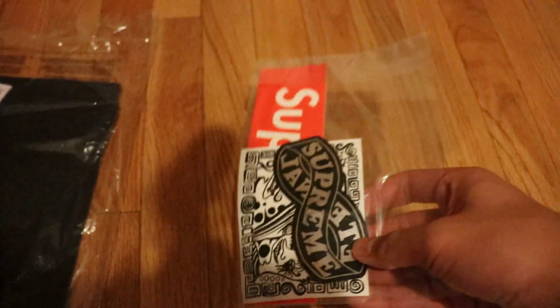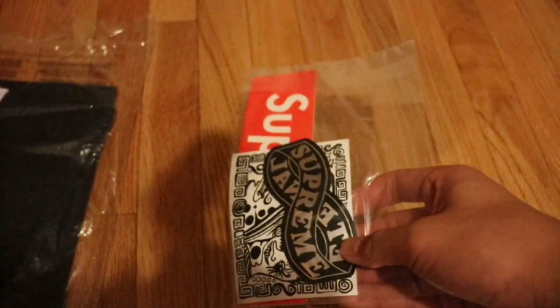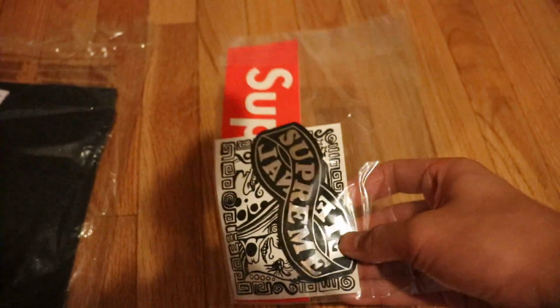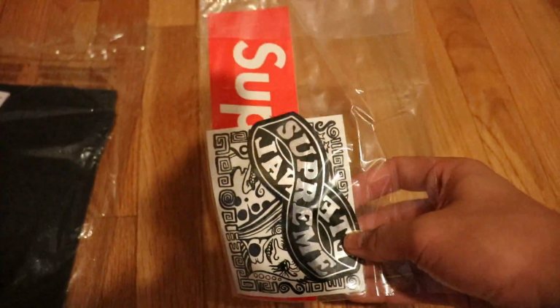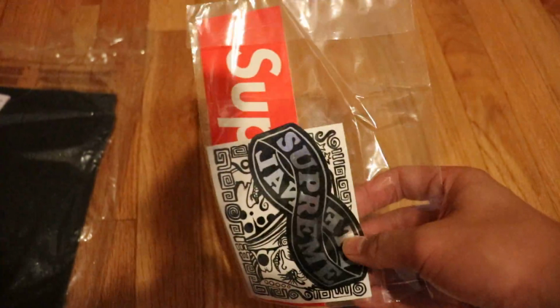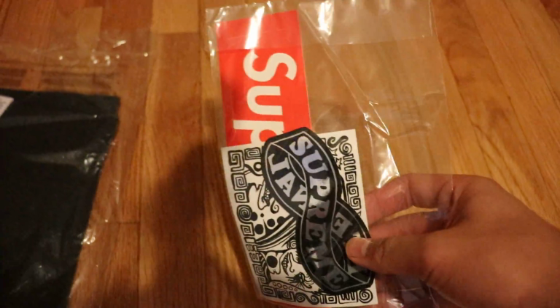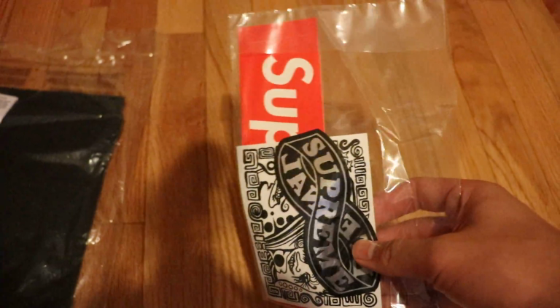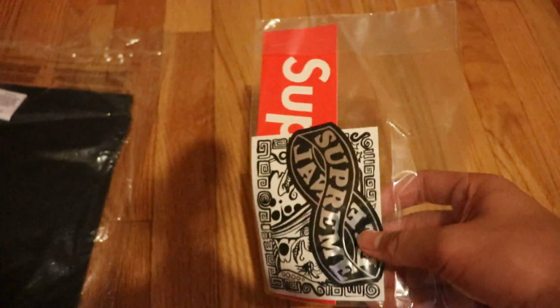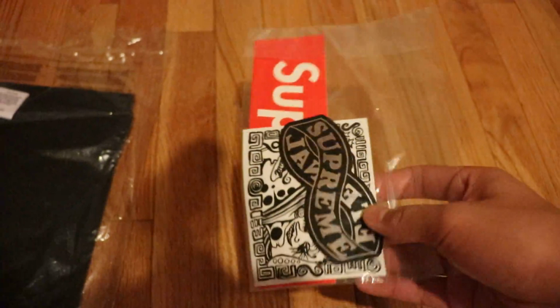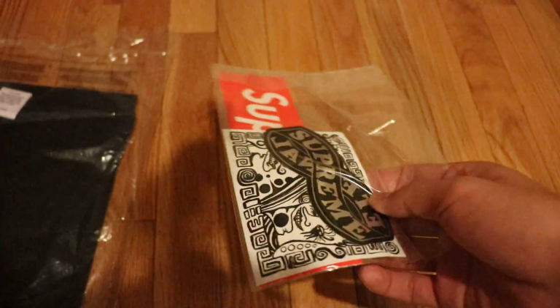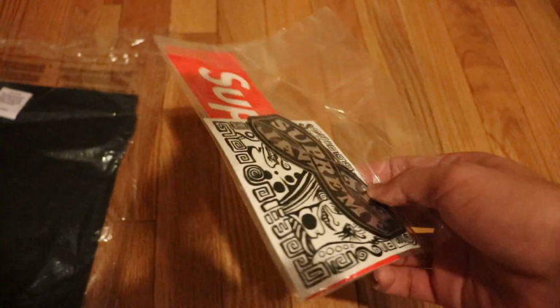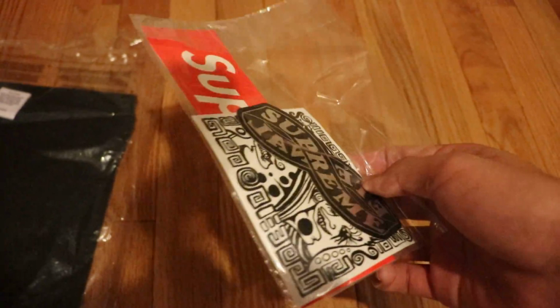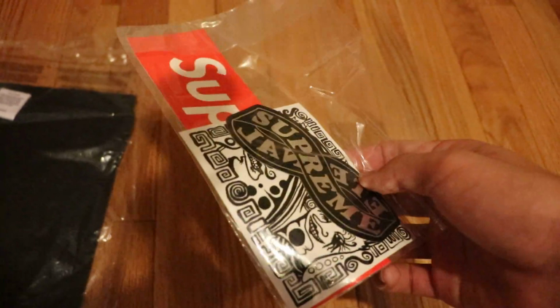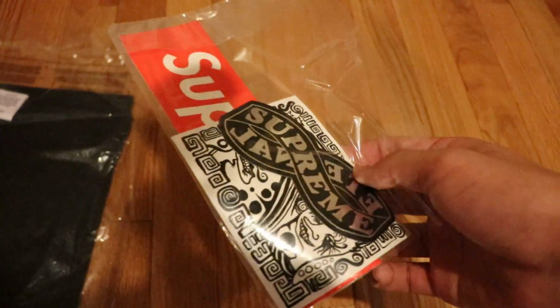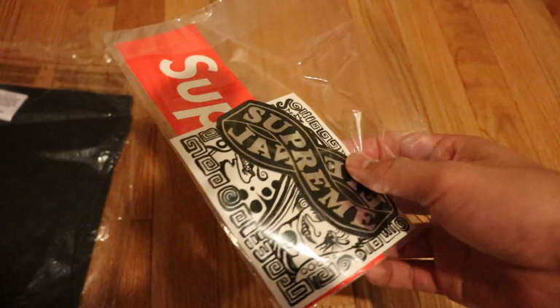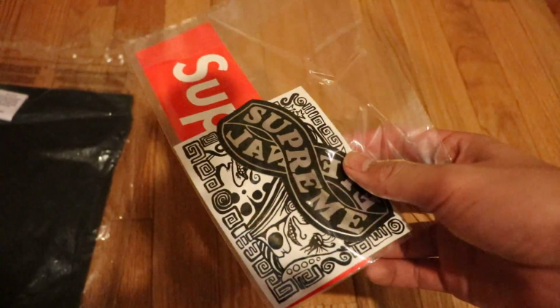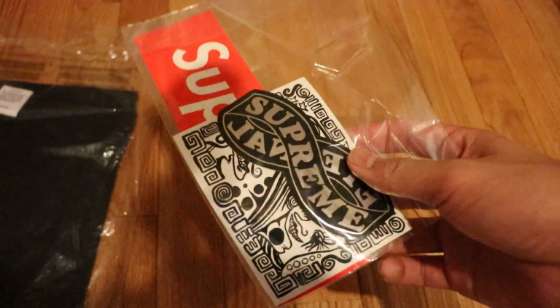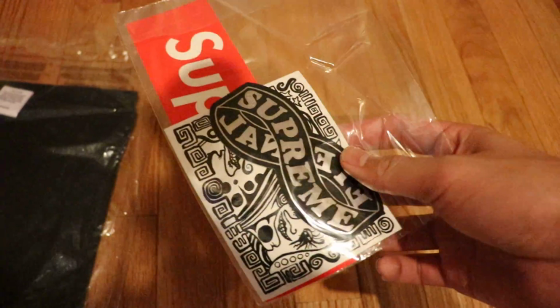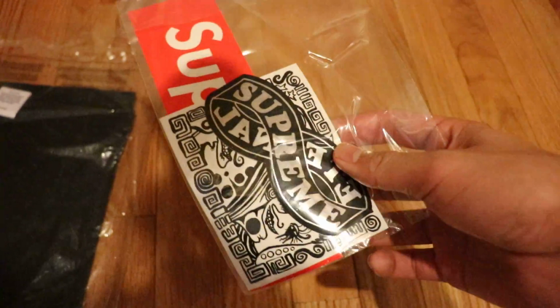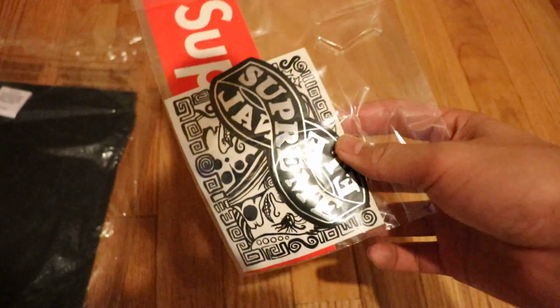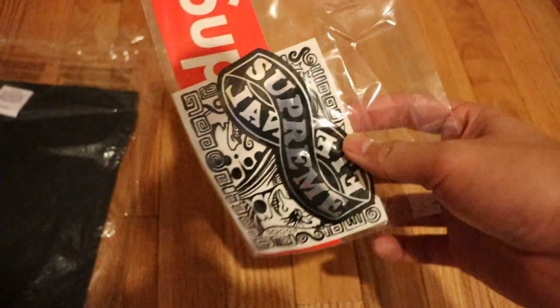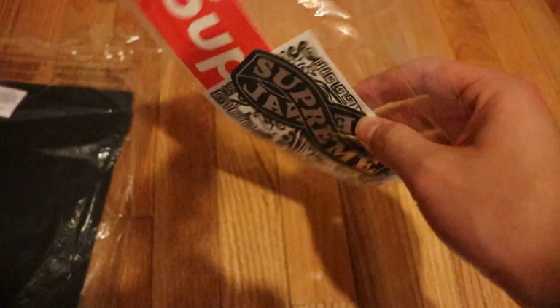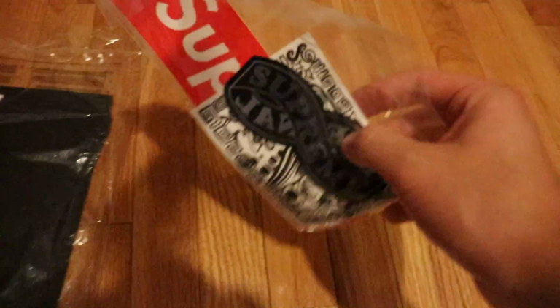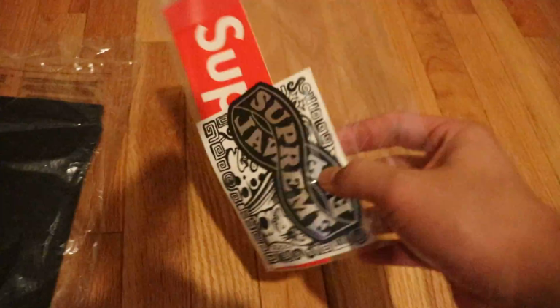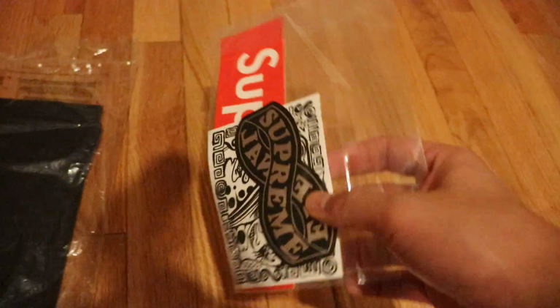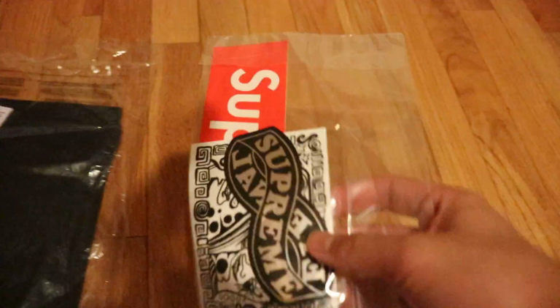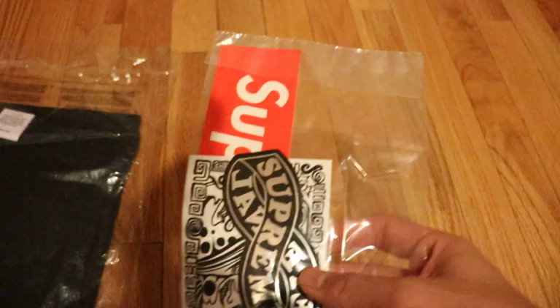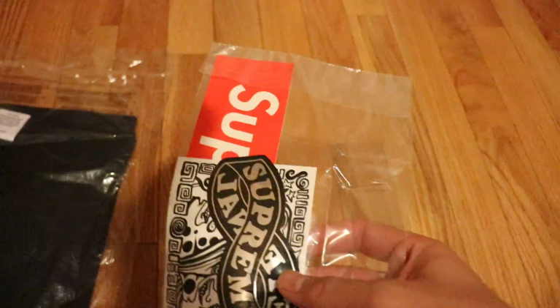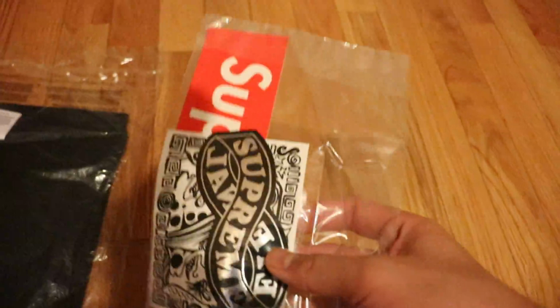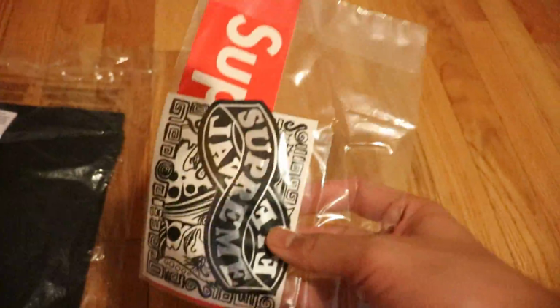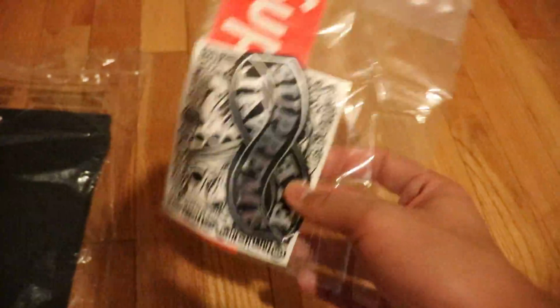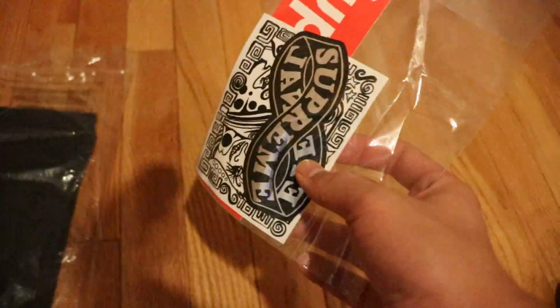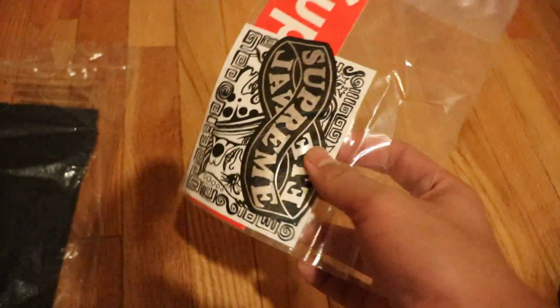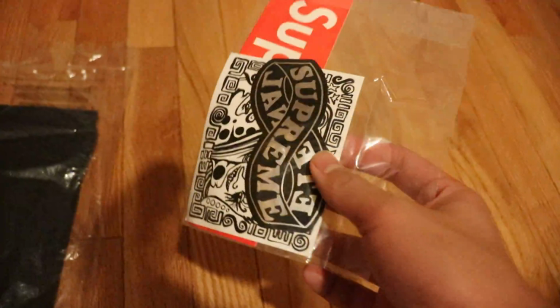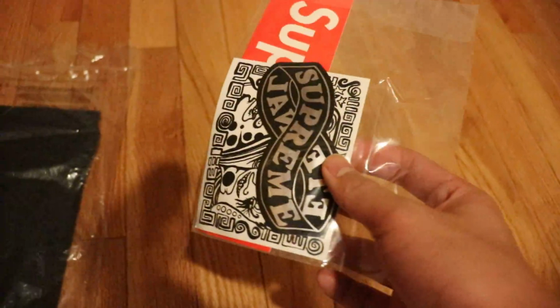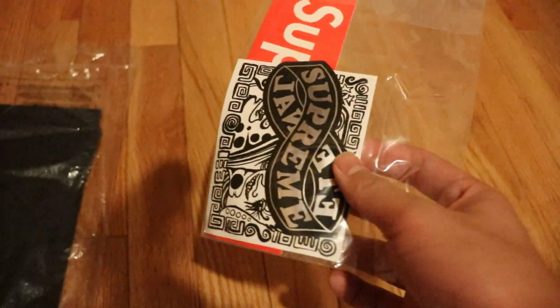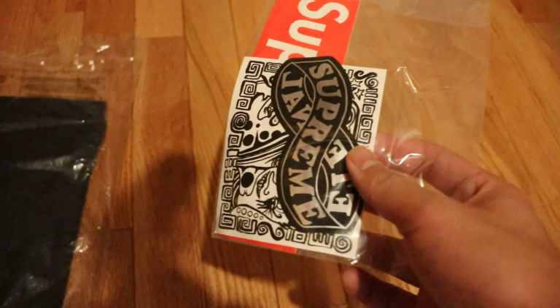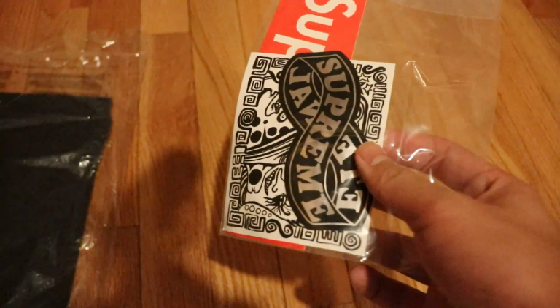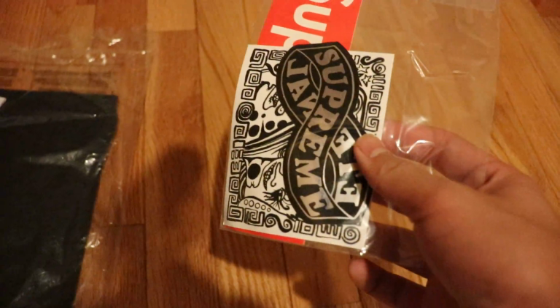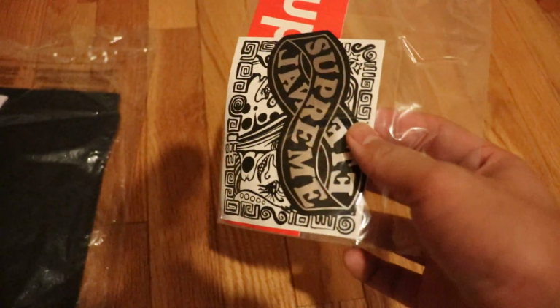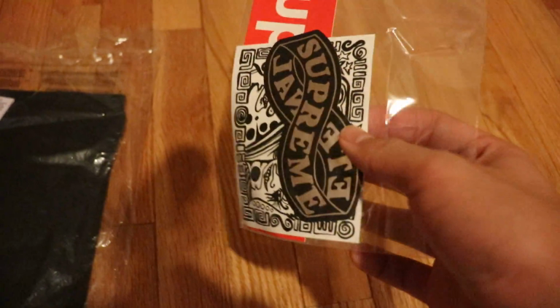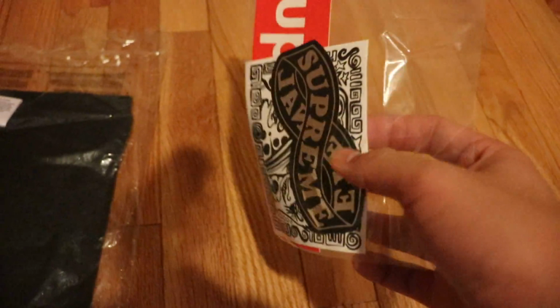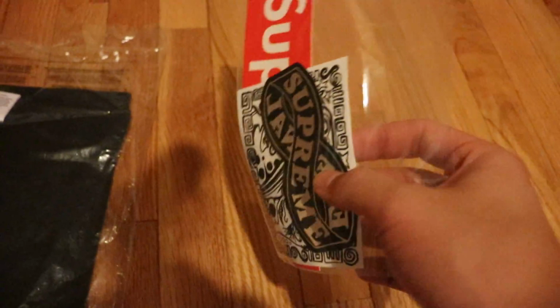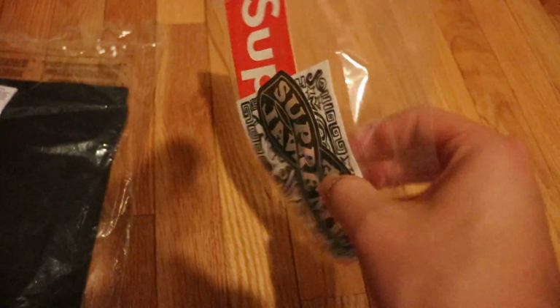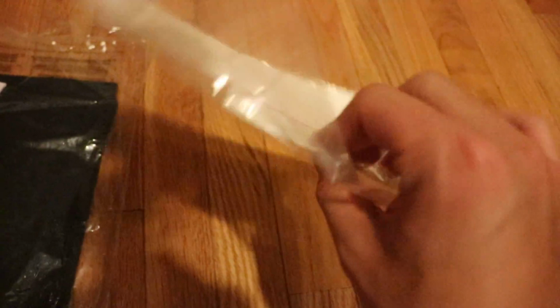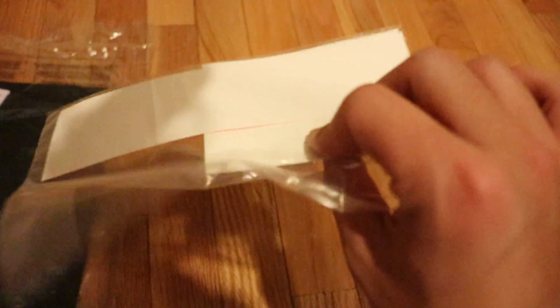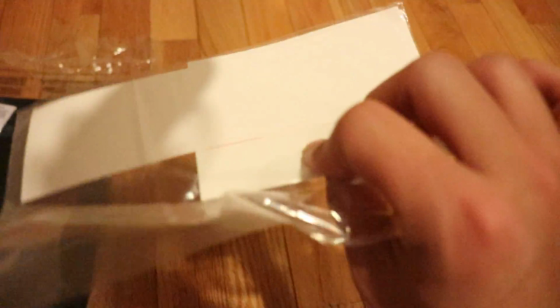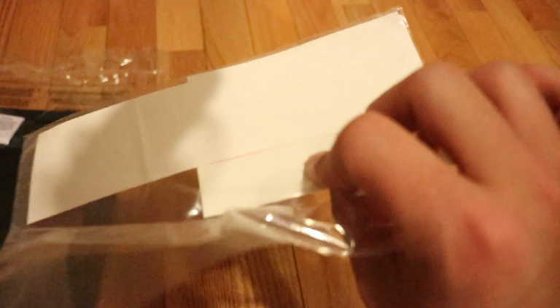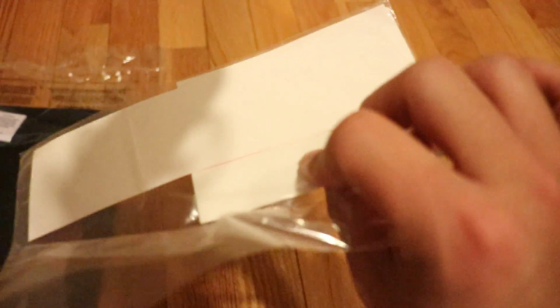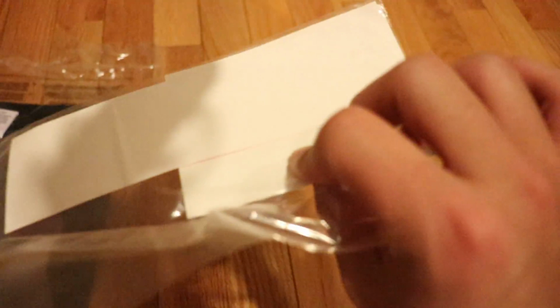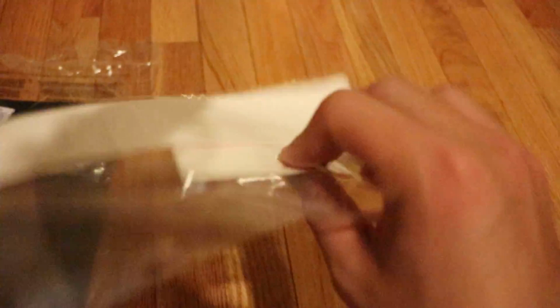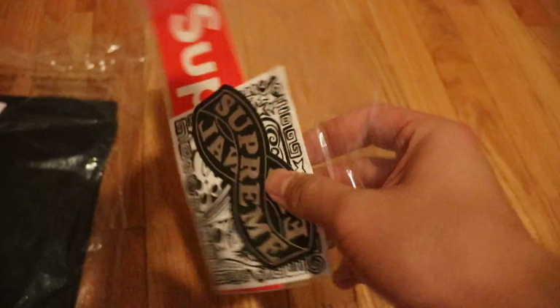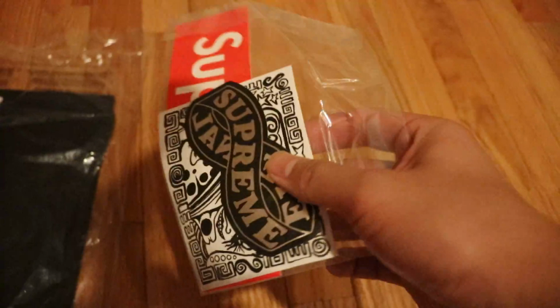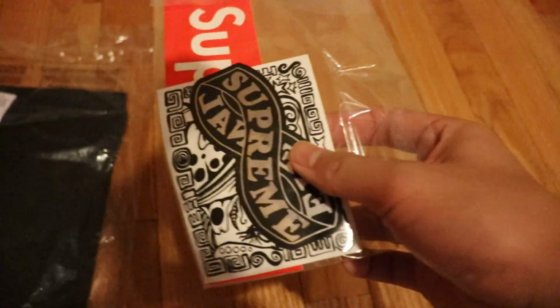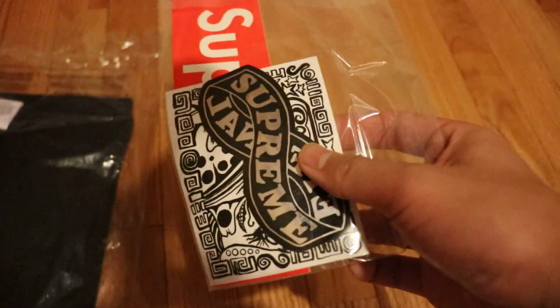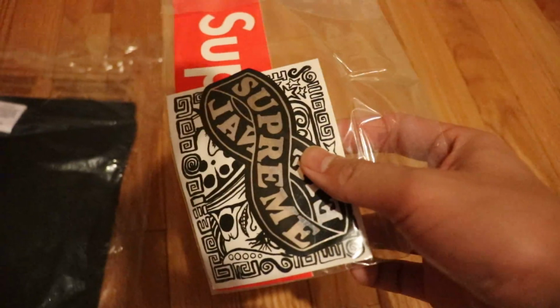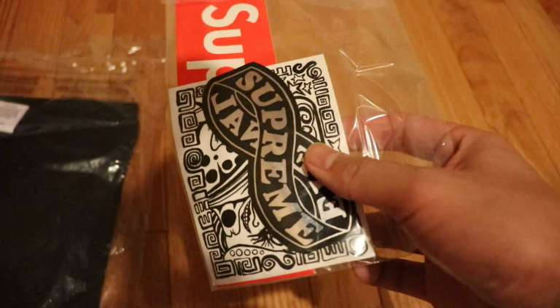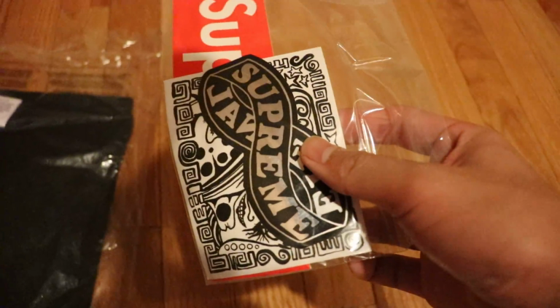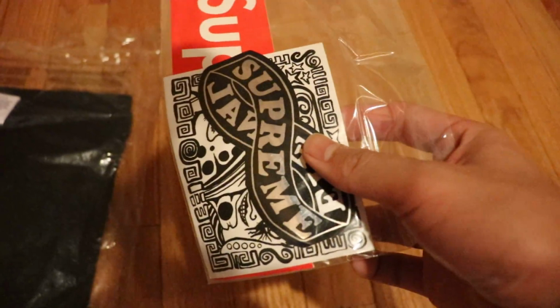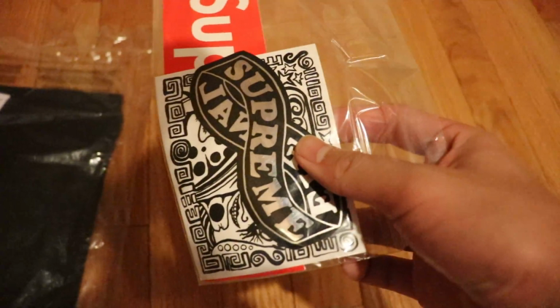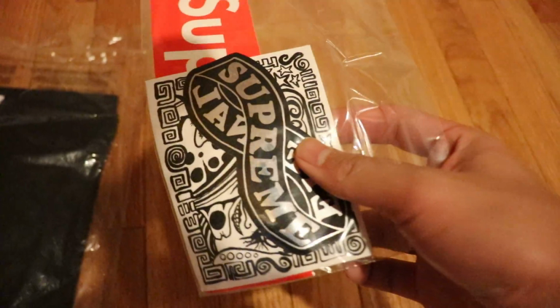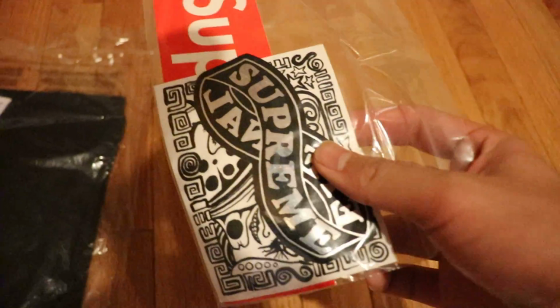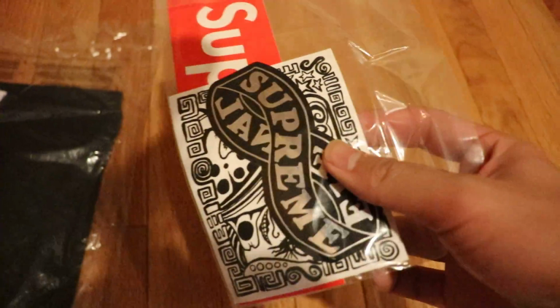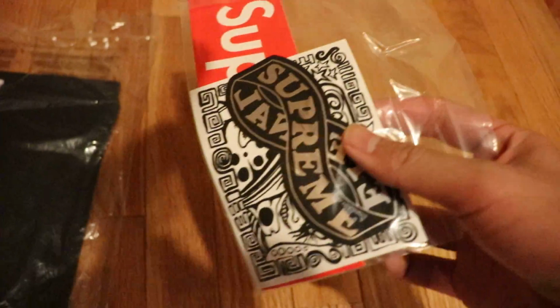The sticker pack. I don't know what stickers these are. I was really hoping to get the Payphone one, but I didn't, so it's unfortunate.